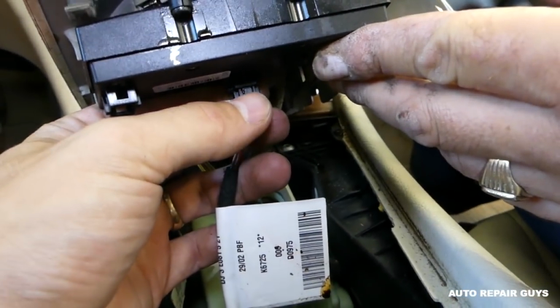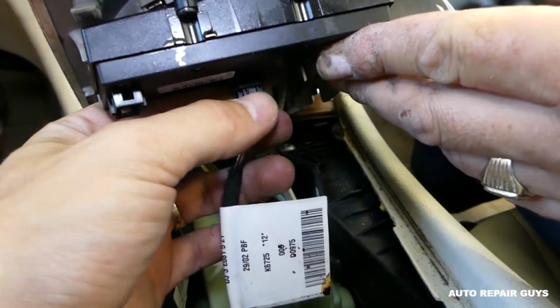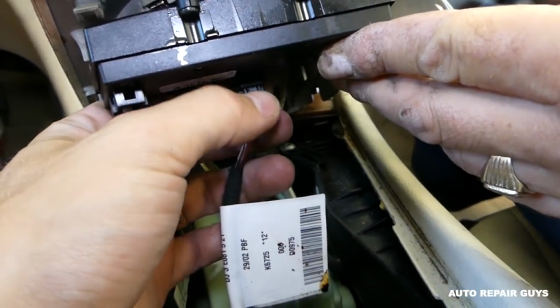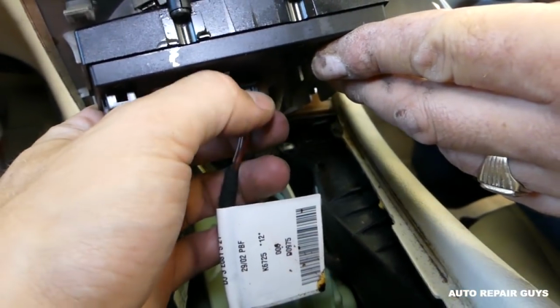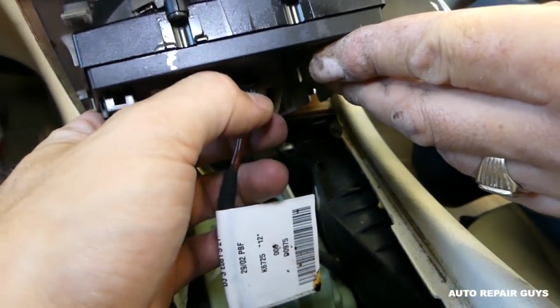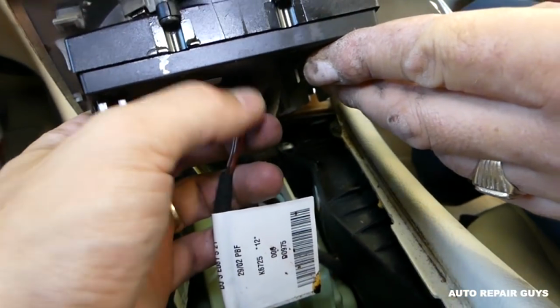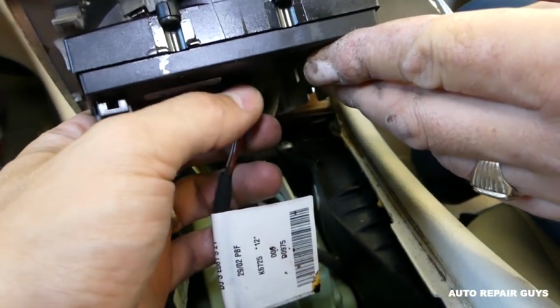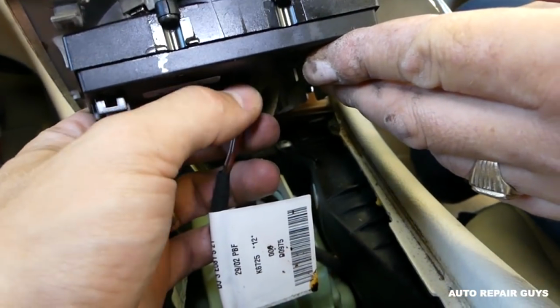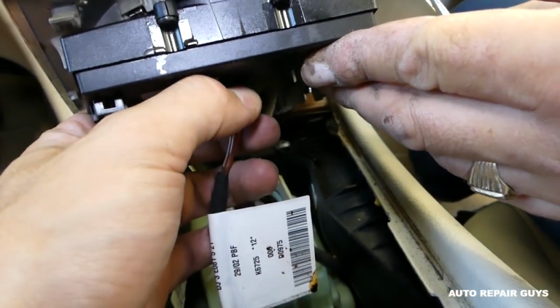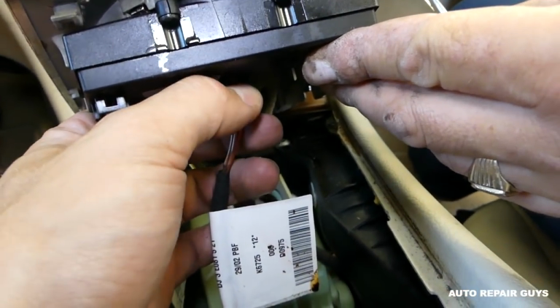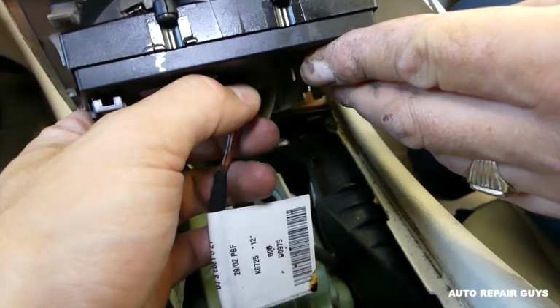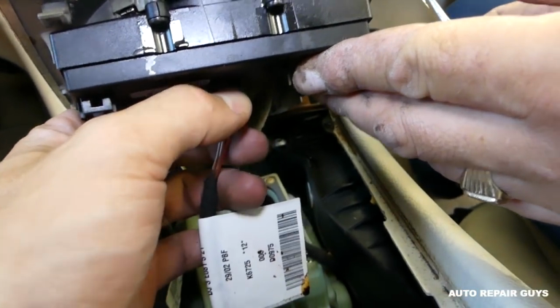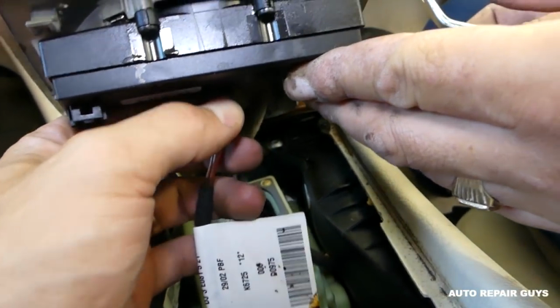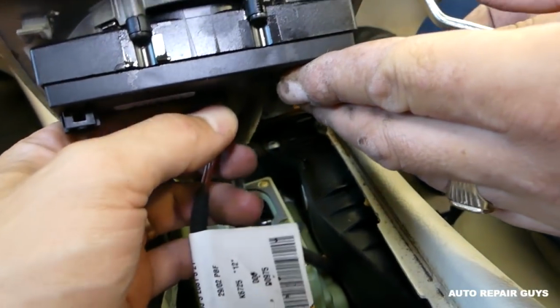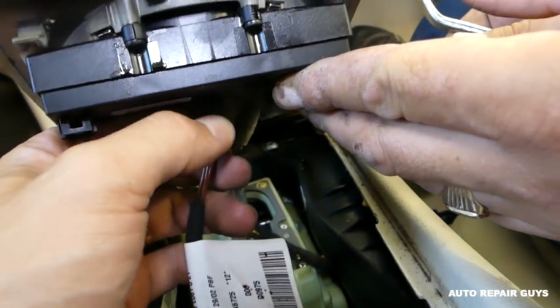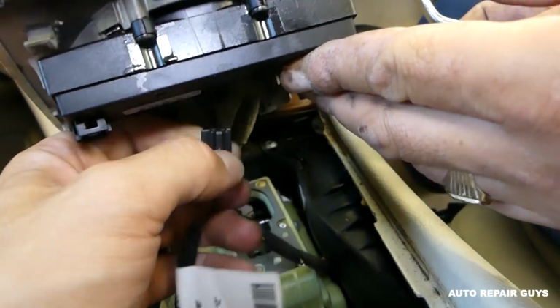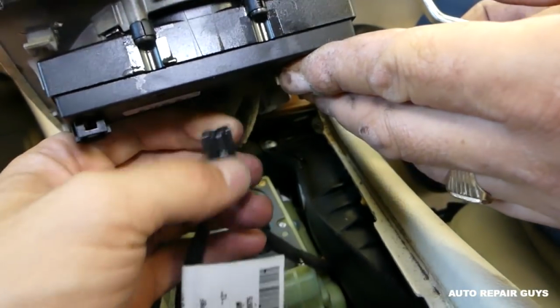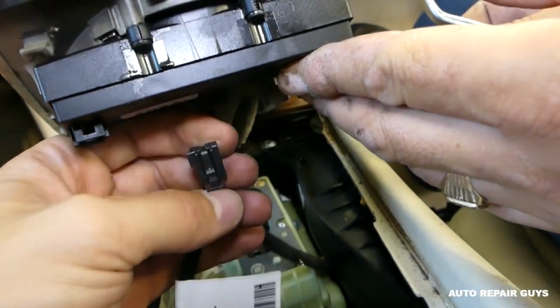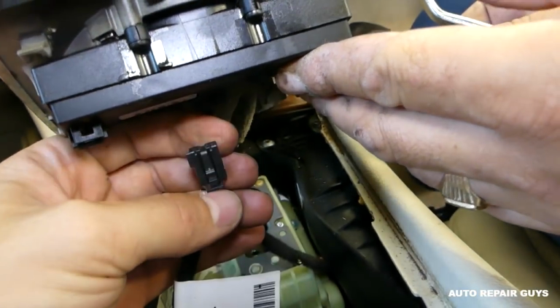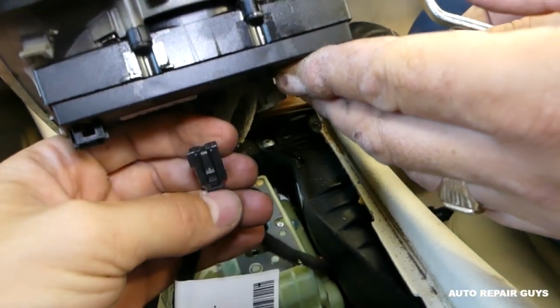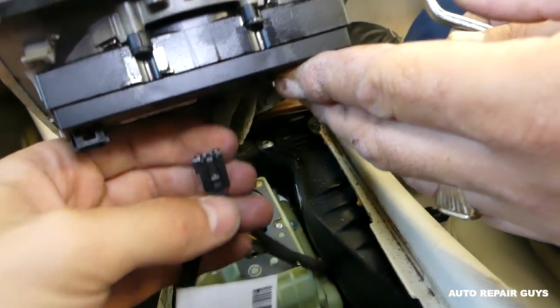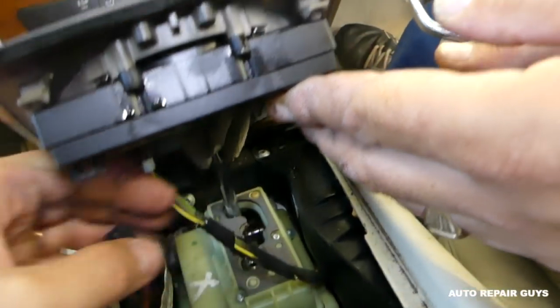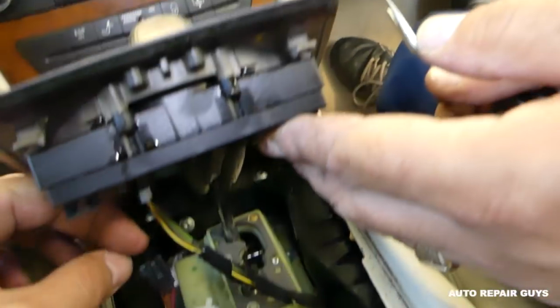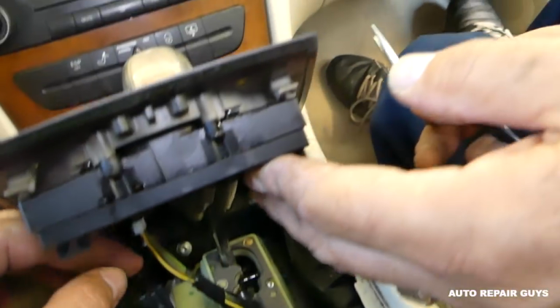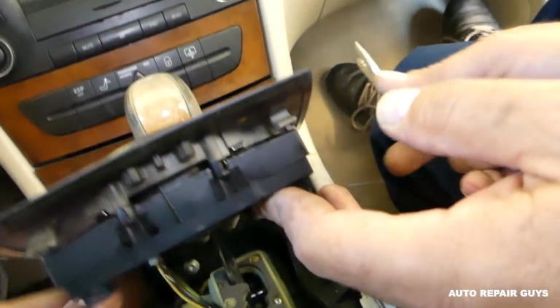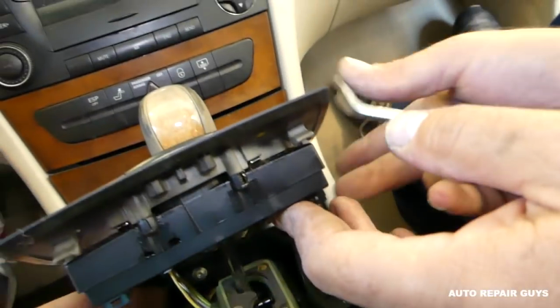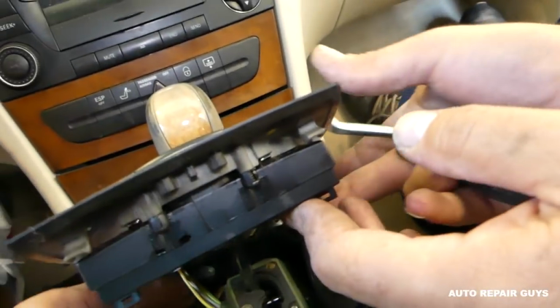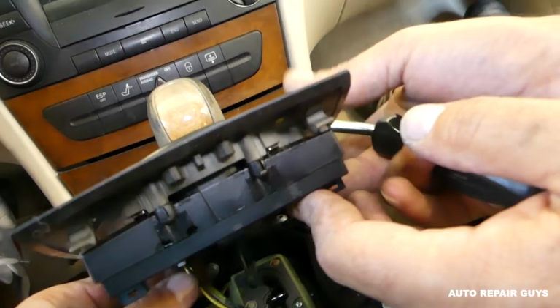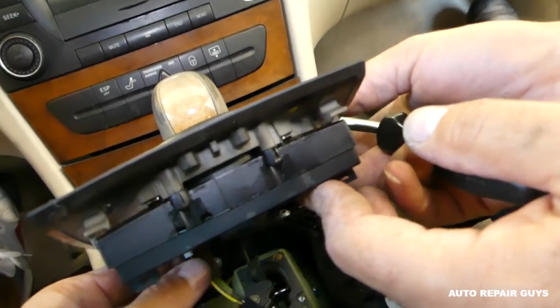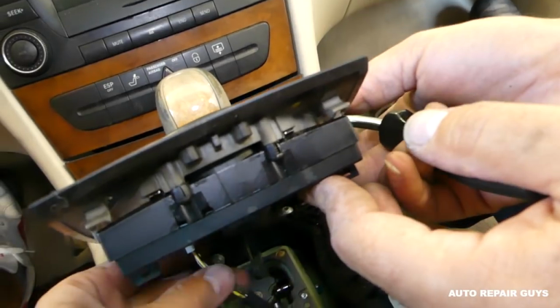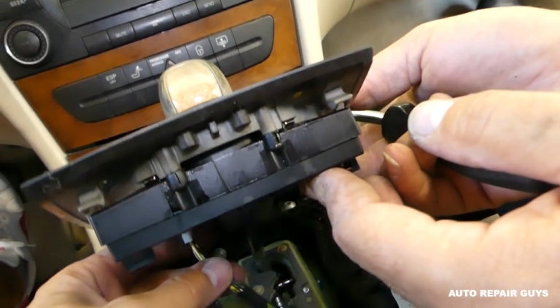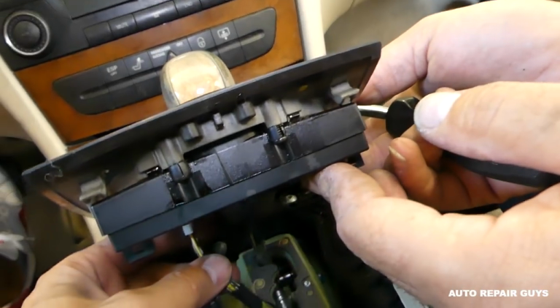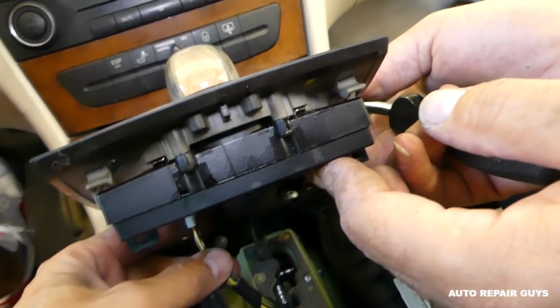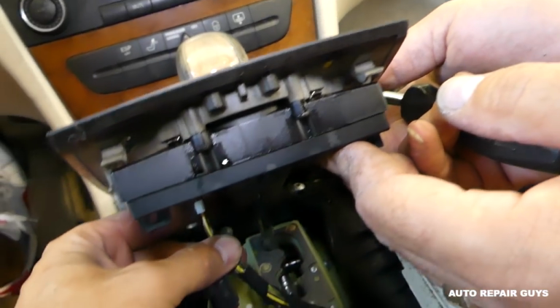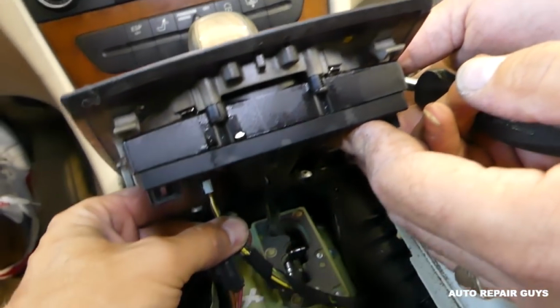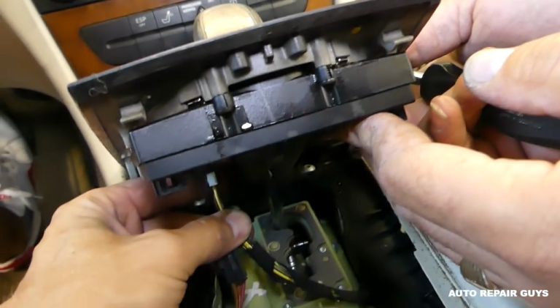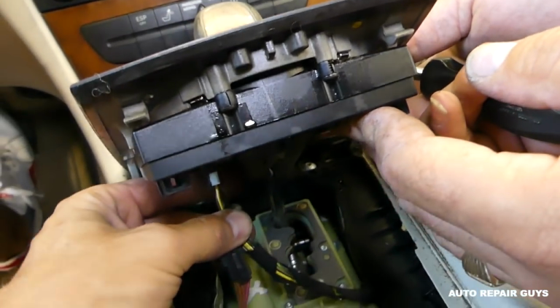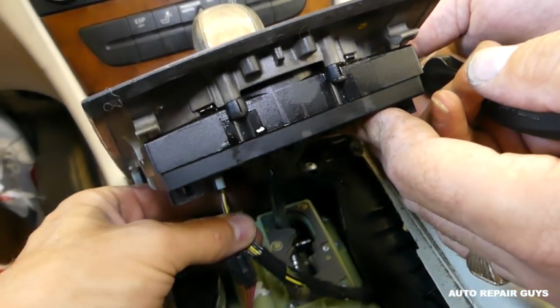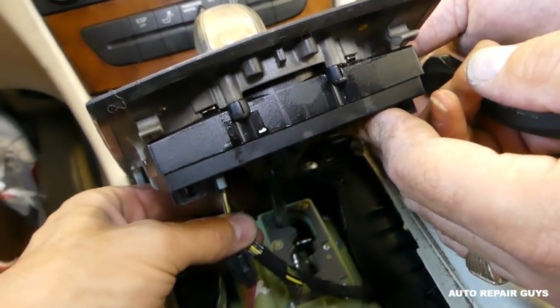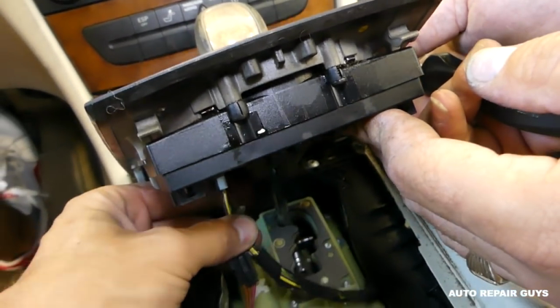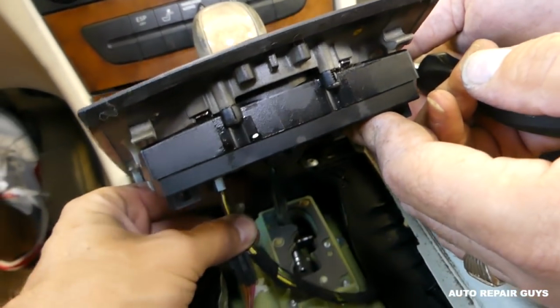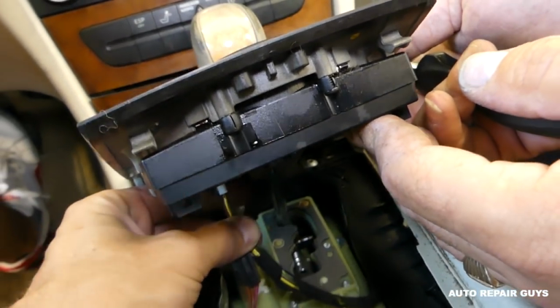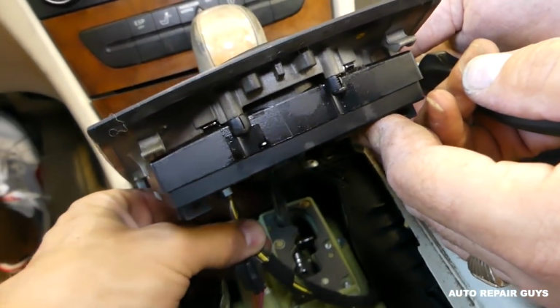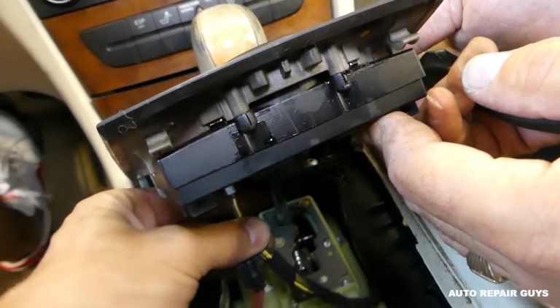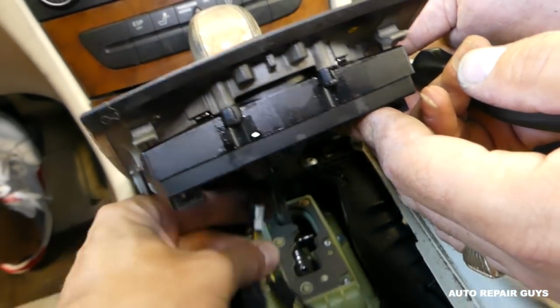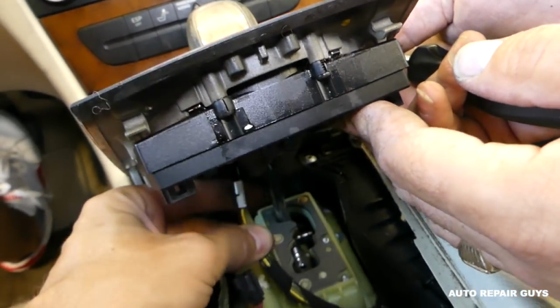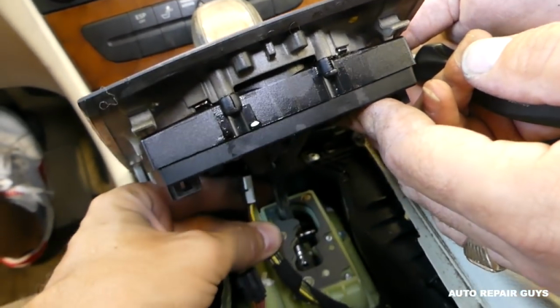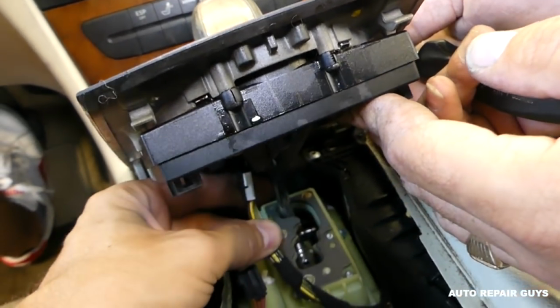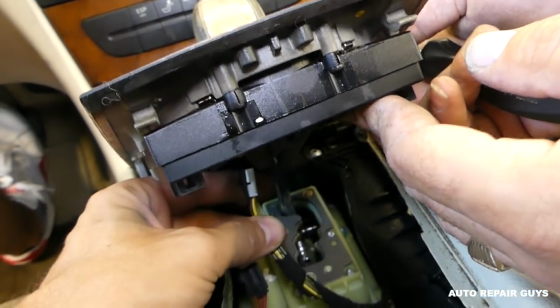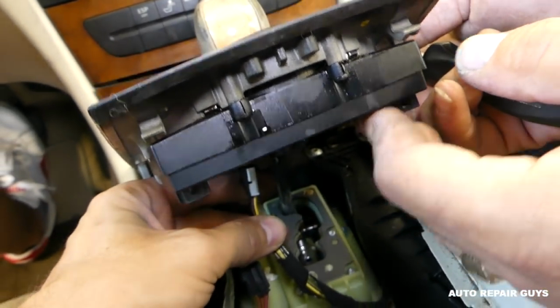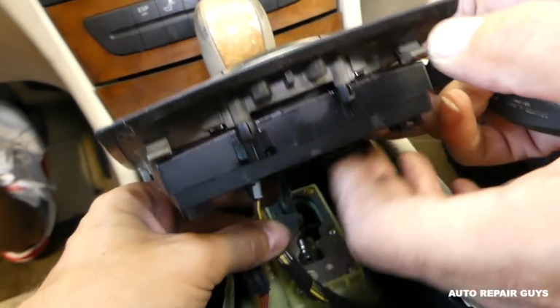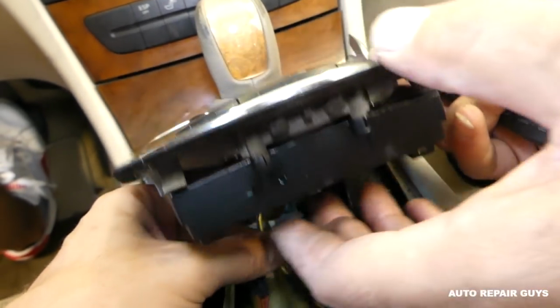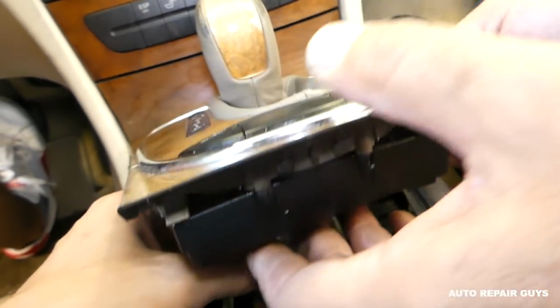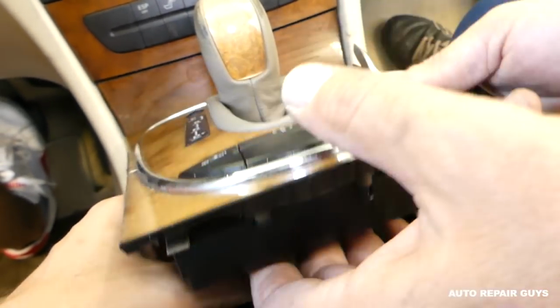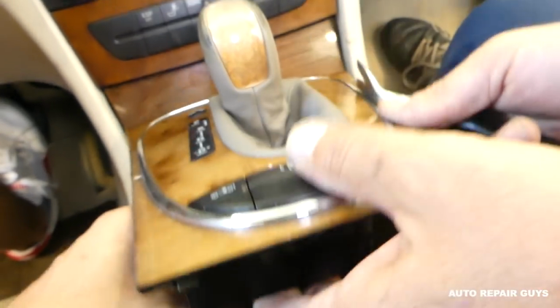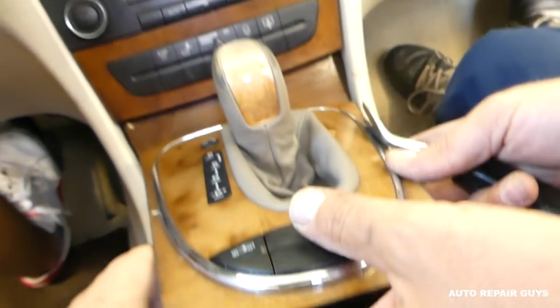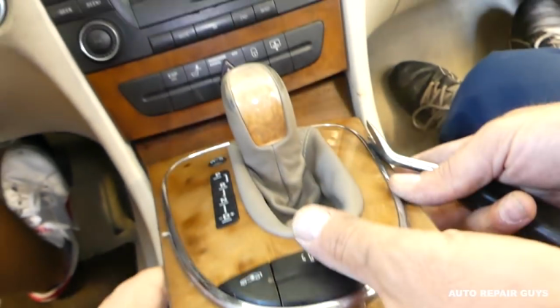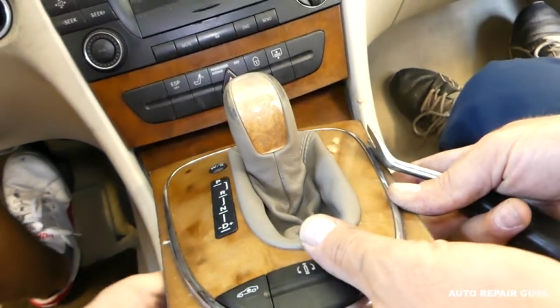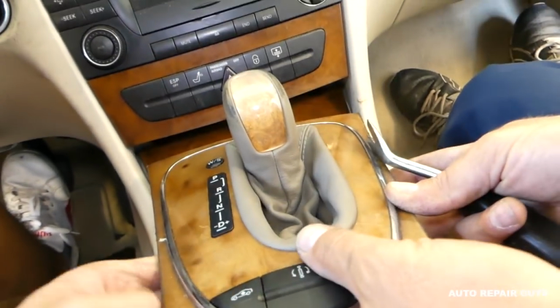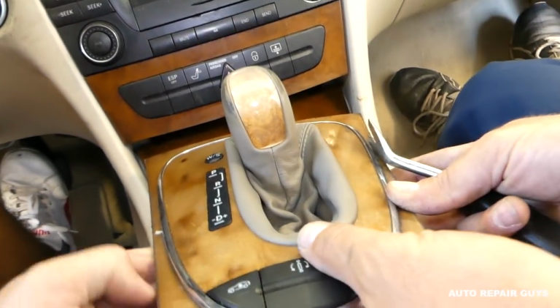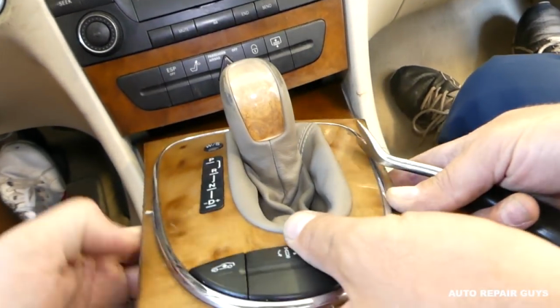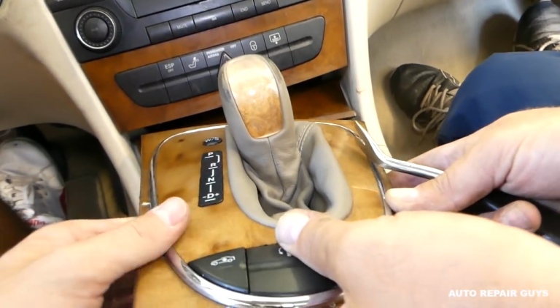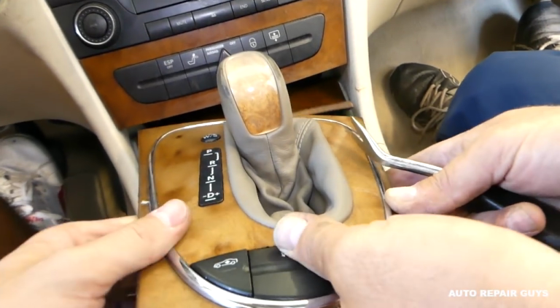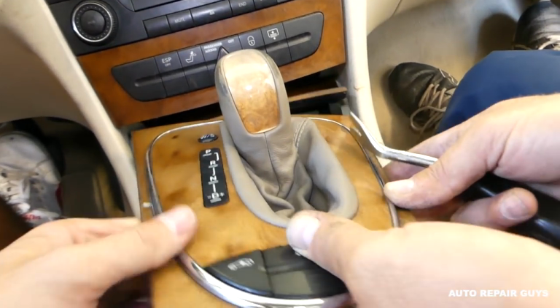On this one, you're going to press here and pull it out, and then disconnect it. Do the same for this one as well.